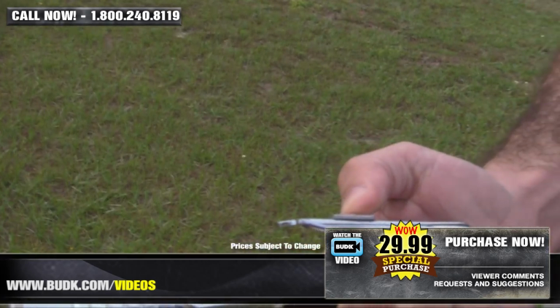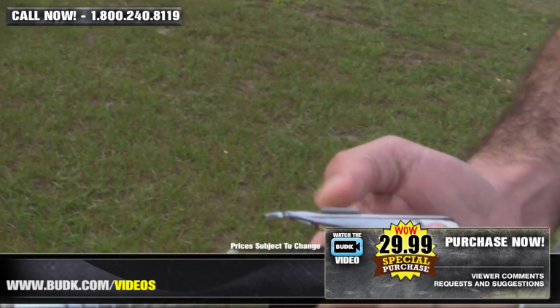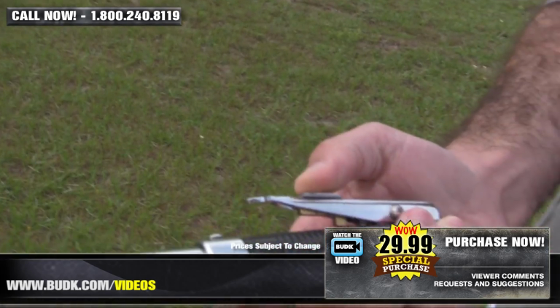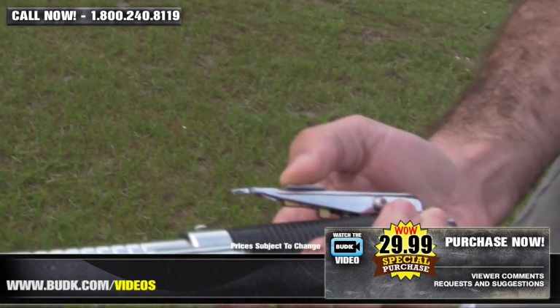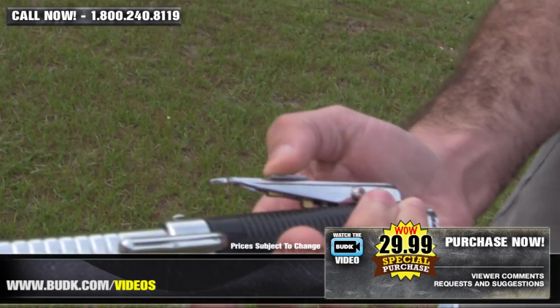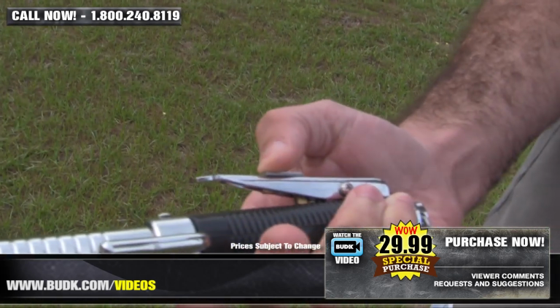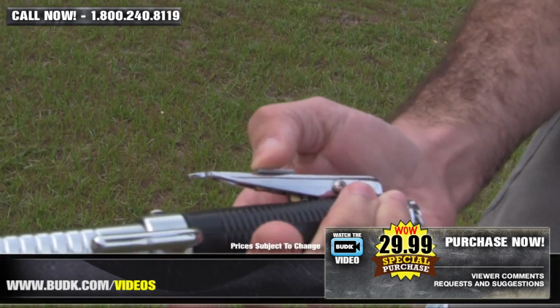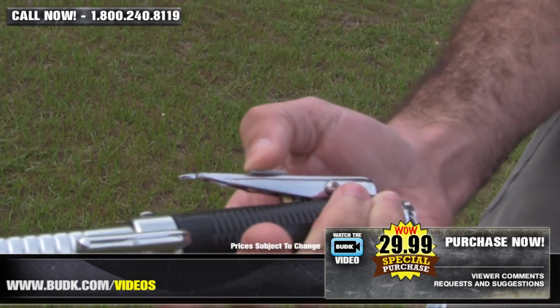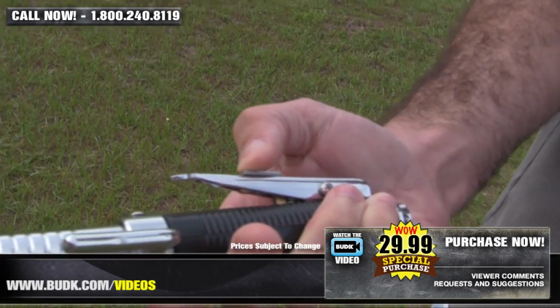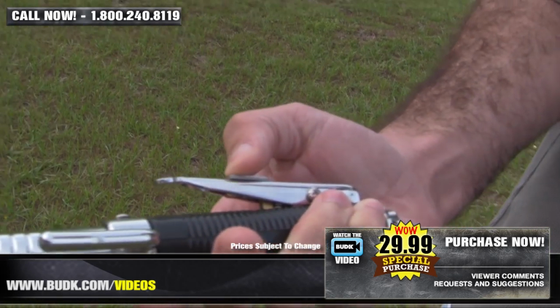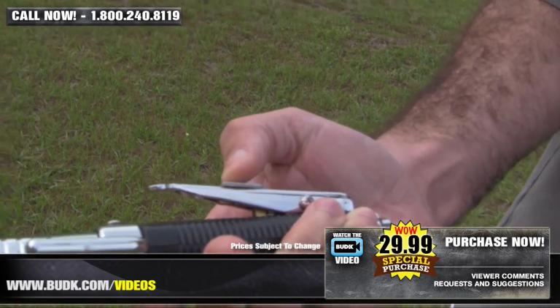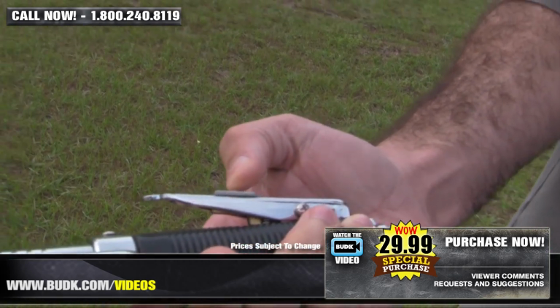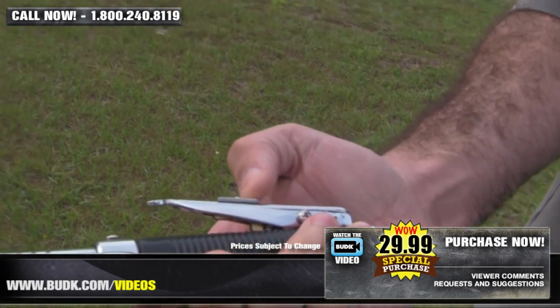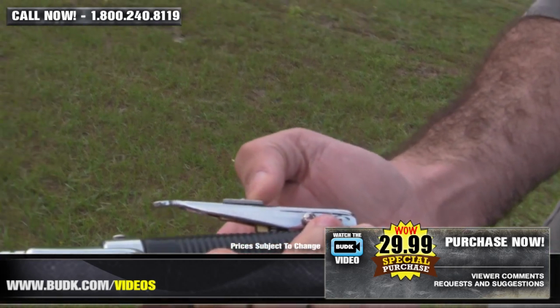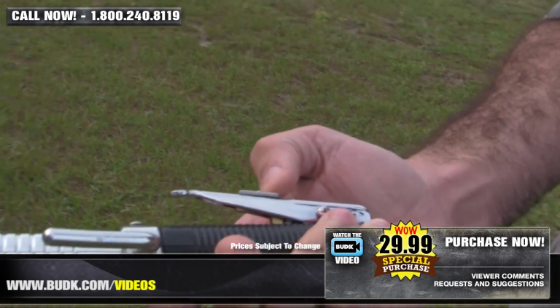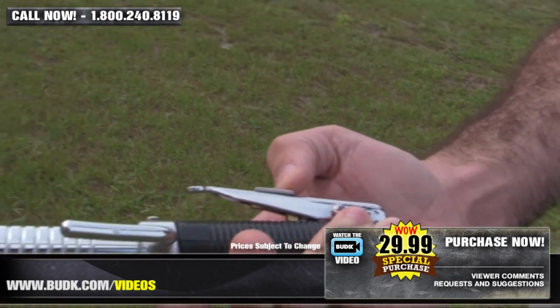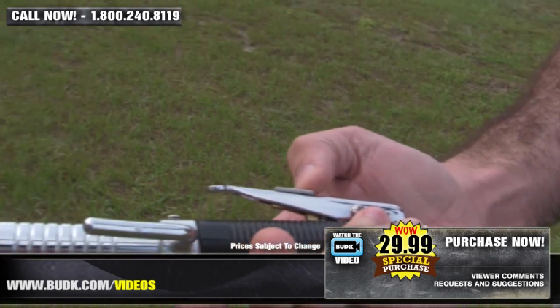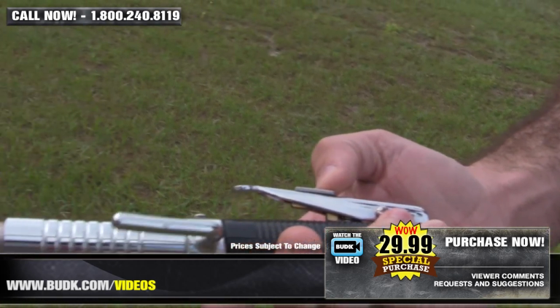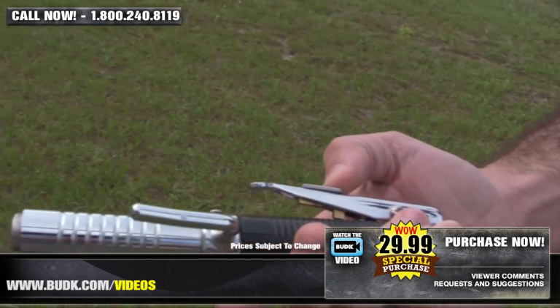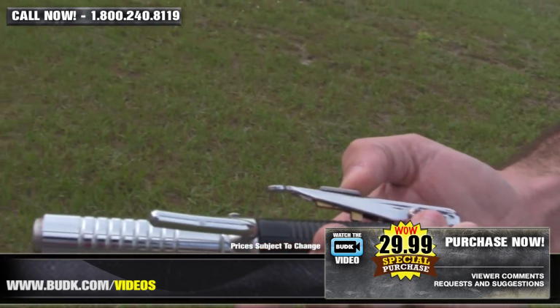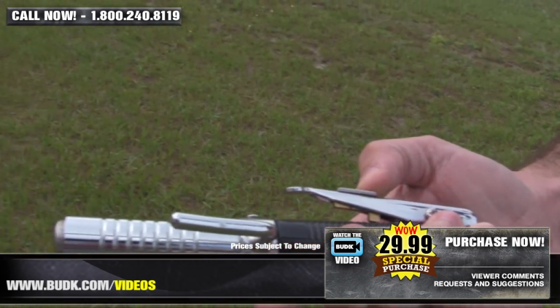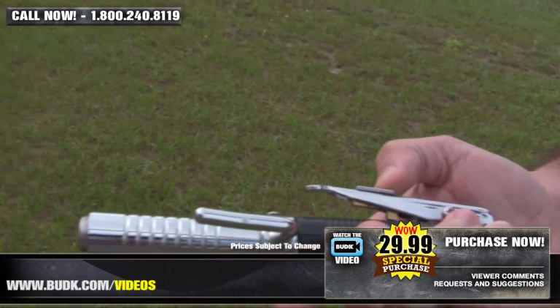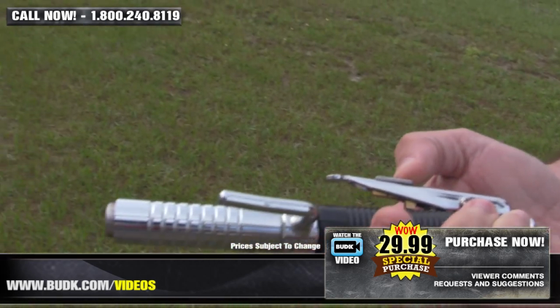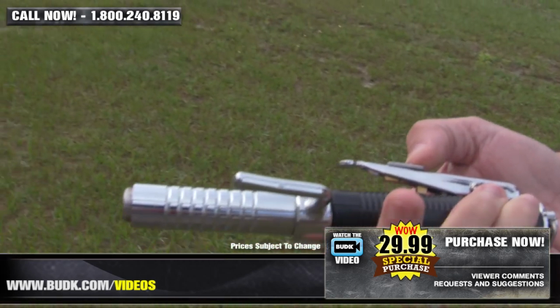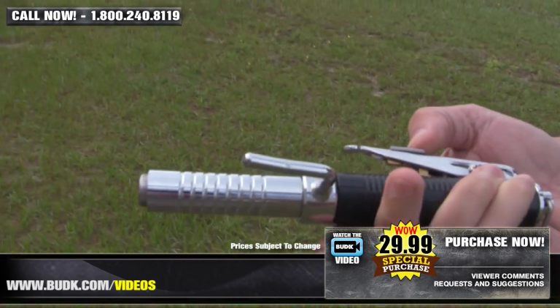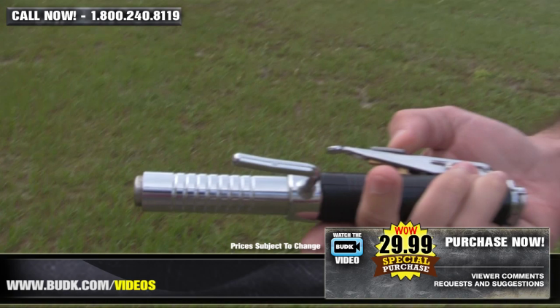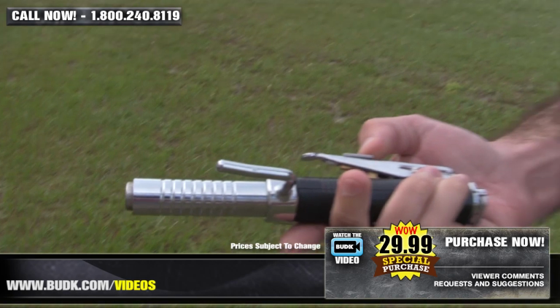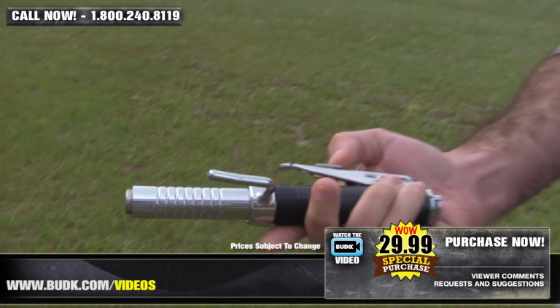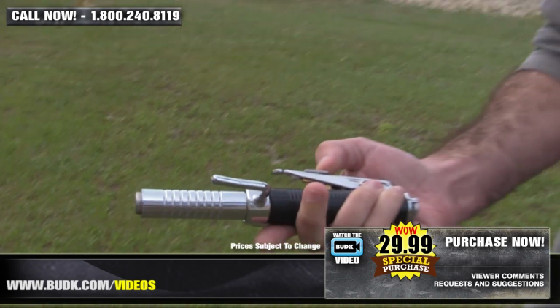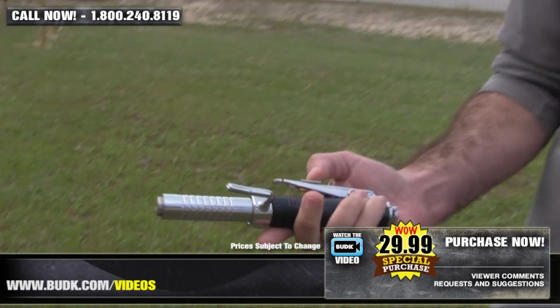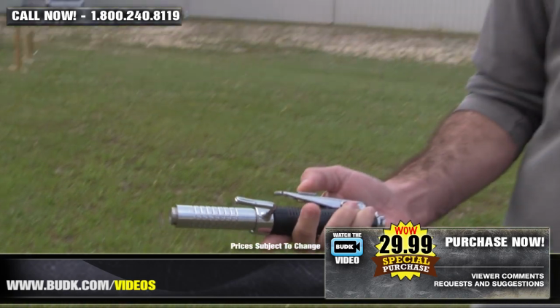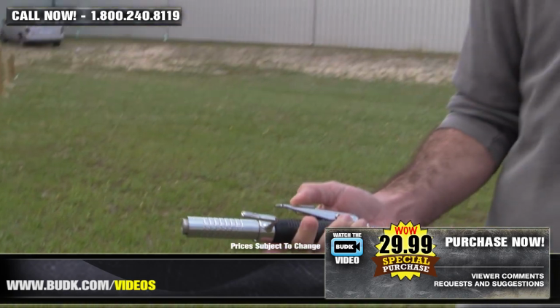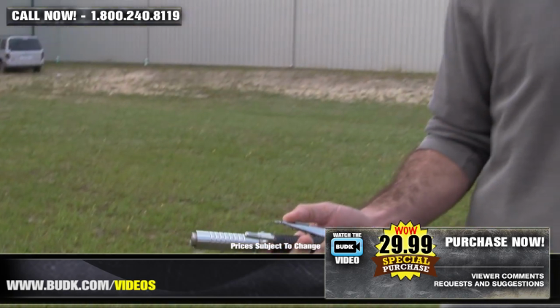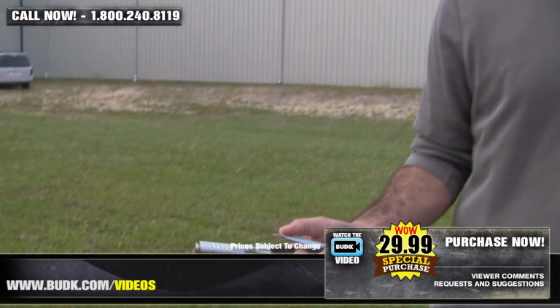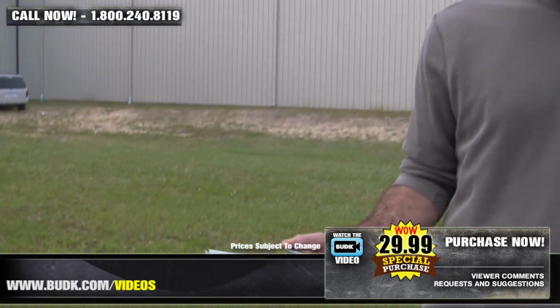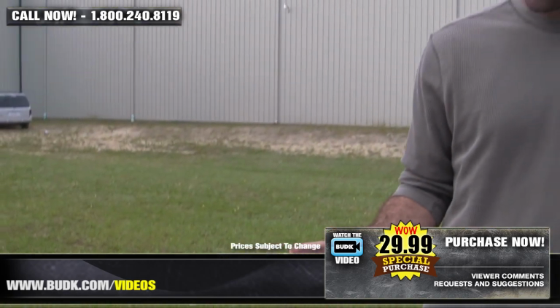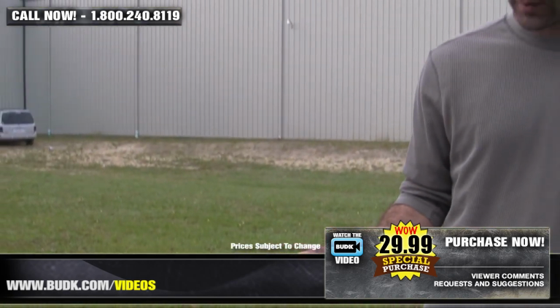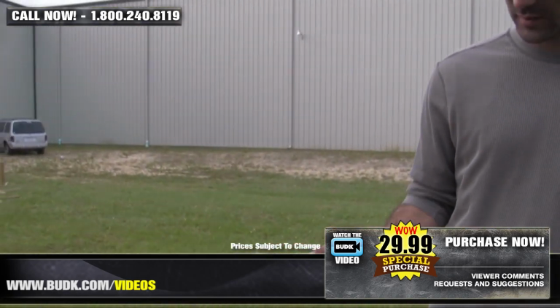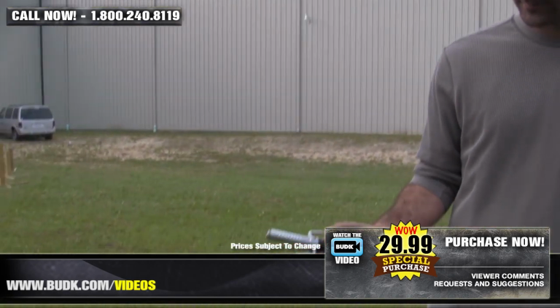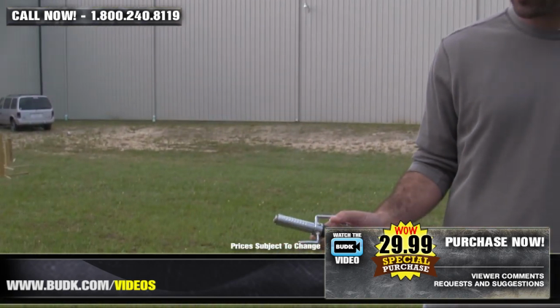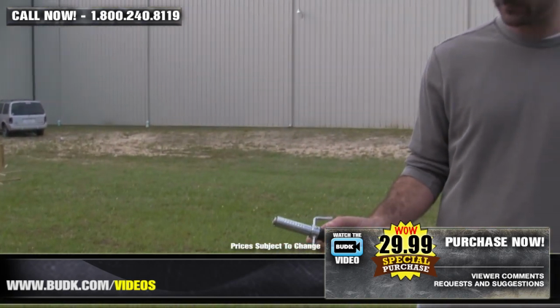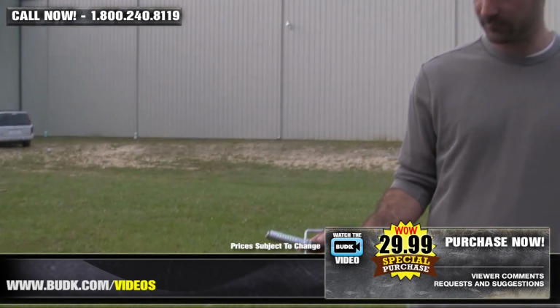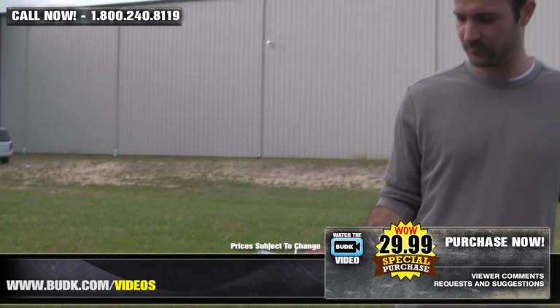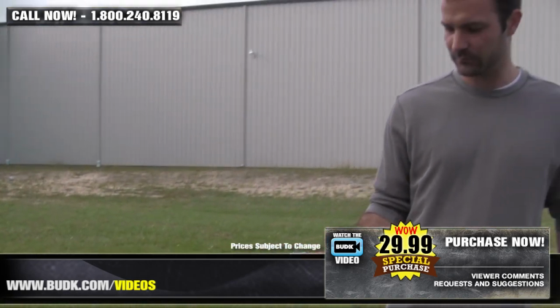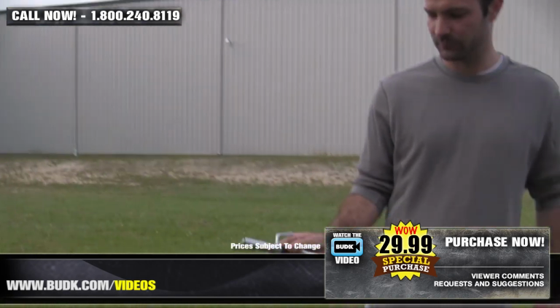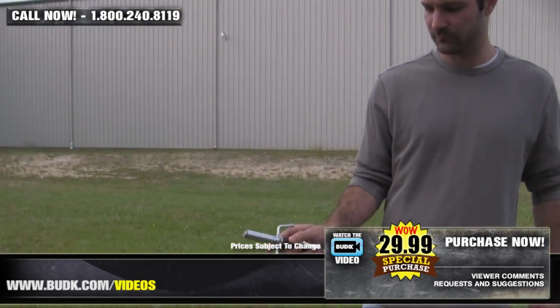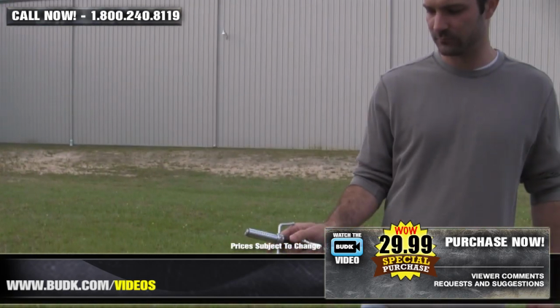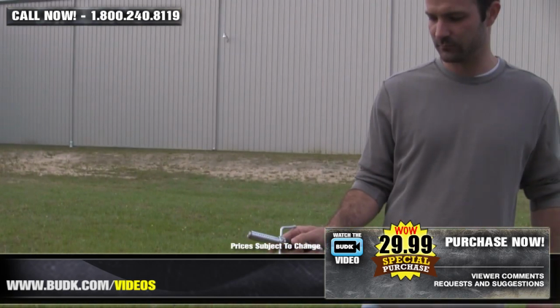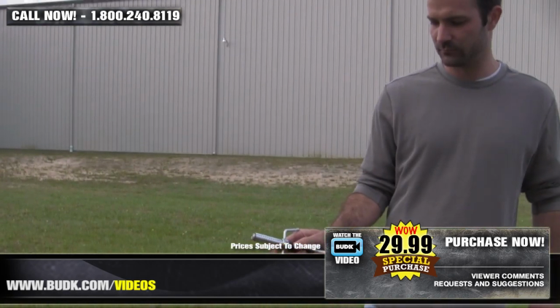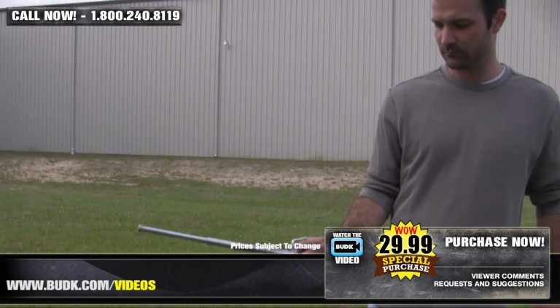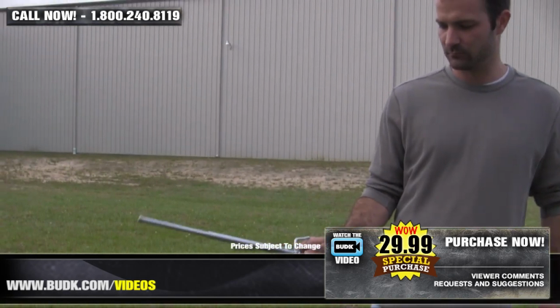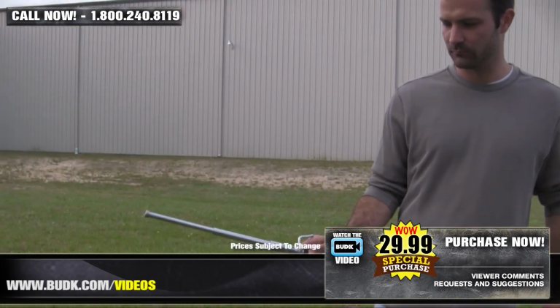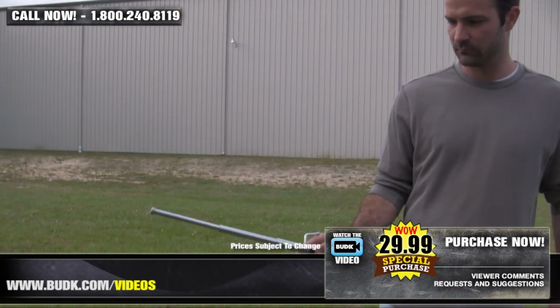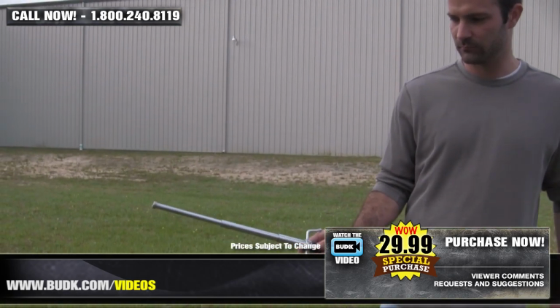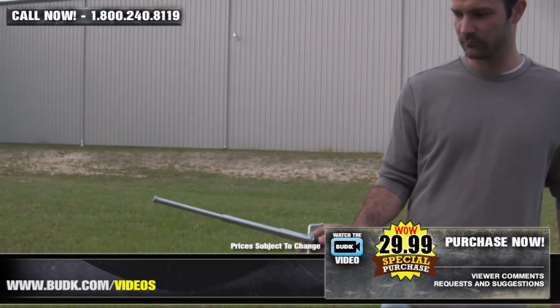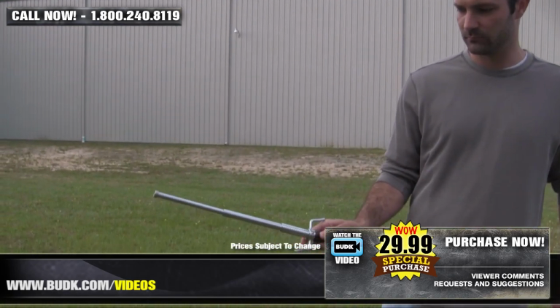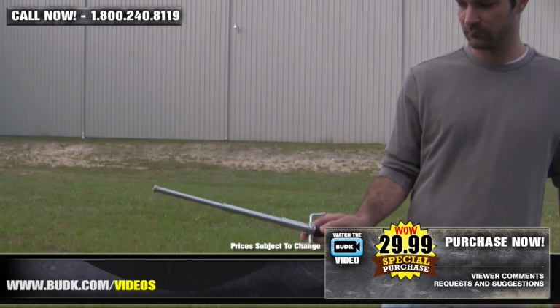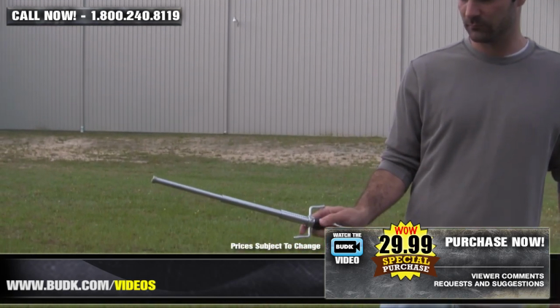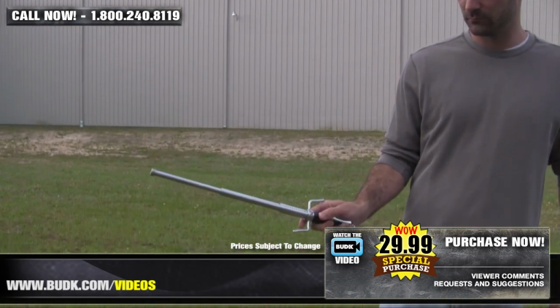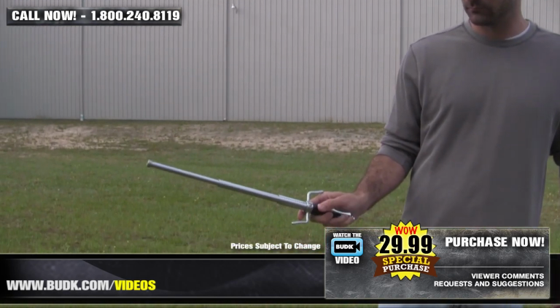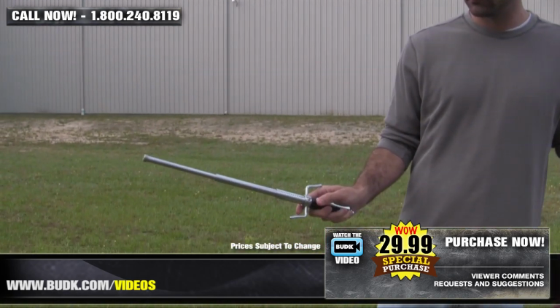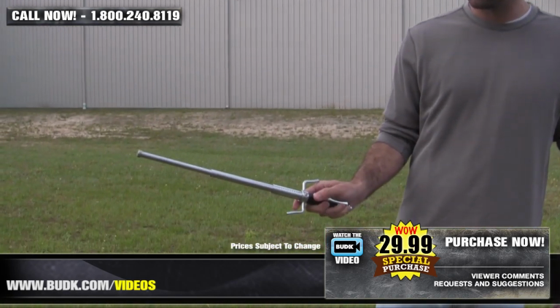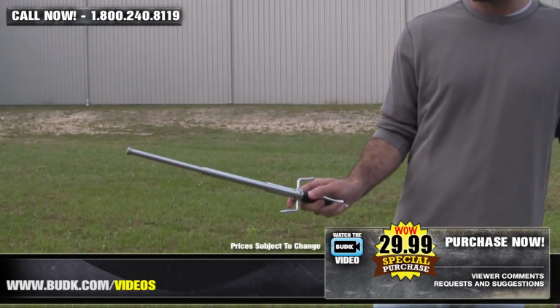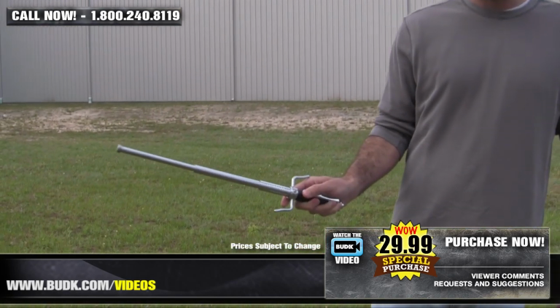This three-section steel baton extends with the push of a button. It includes a leather sheath, it's 20 inches overall, and it's six and a half inches closed.